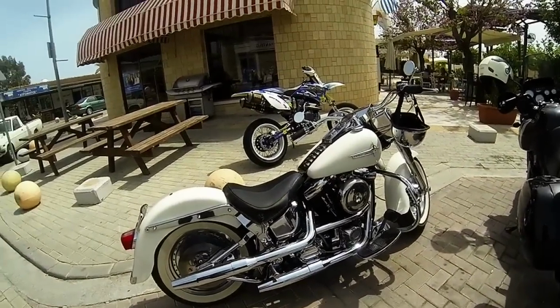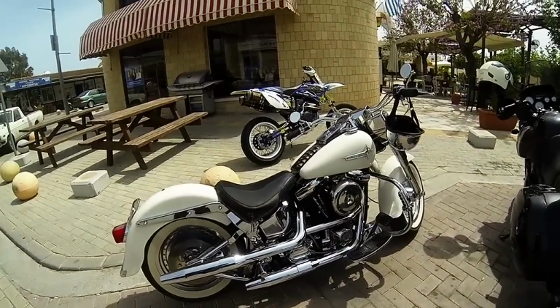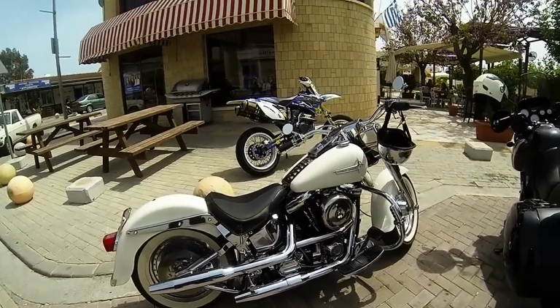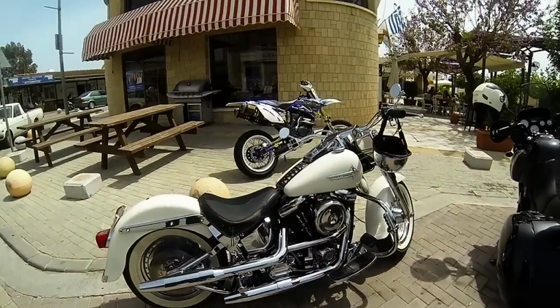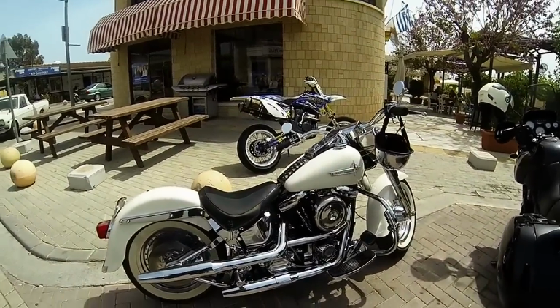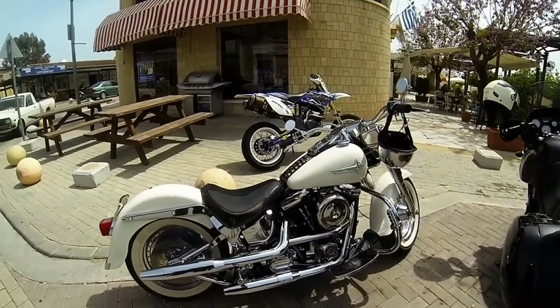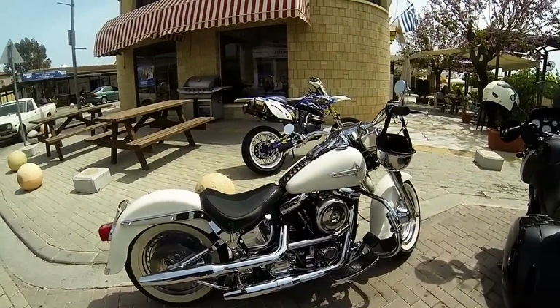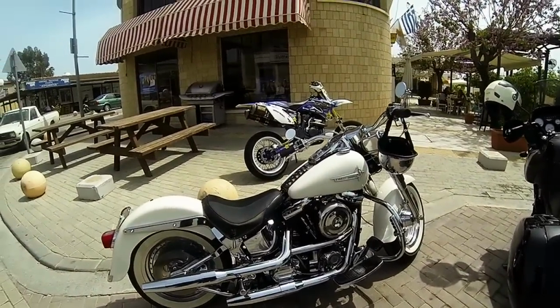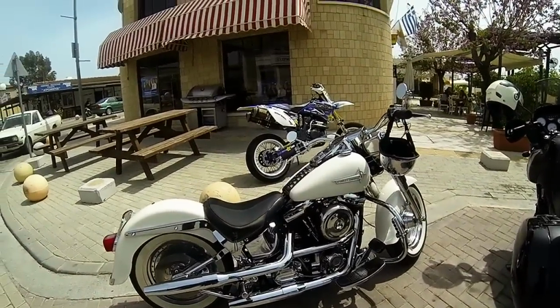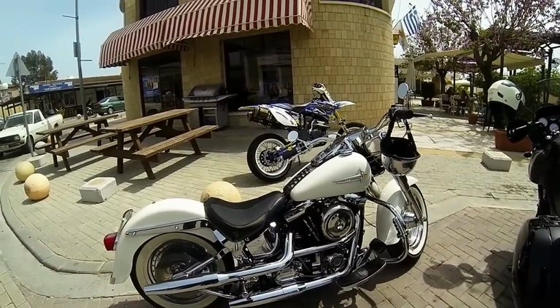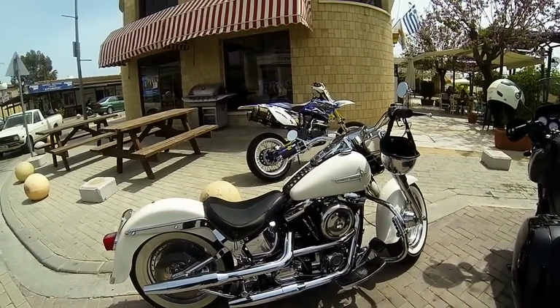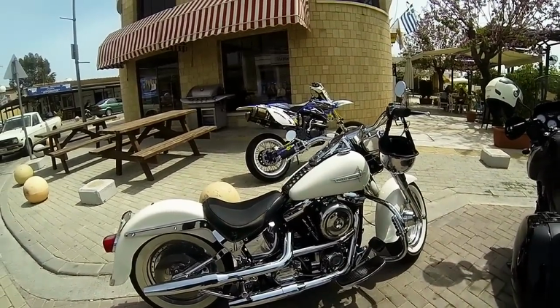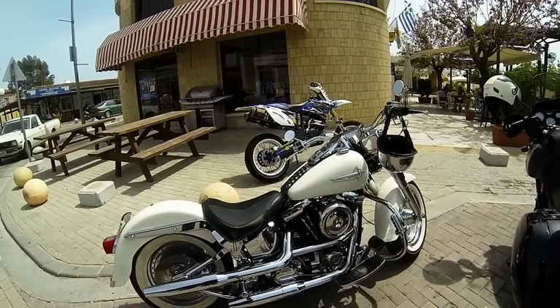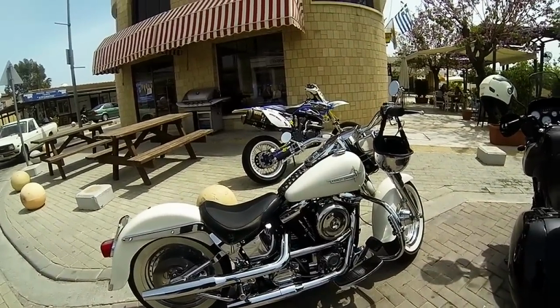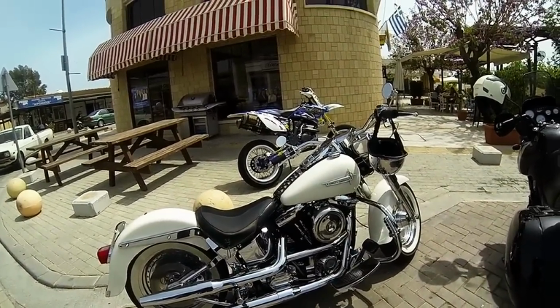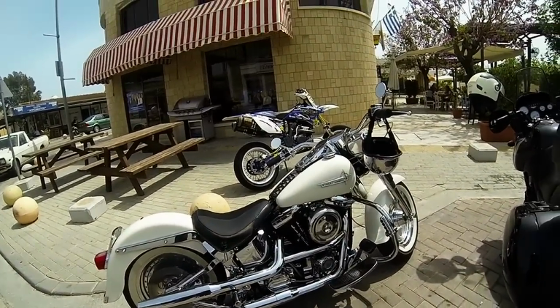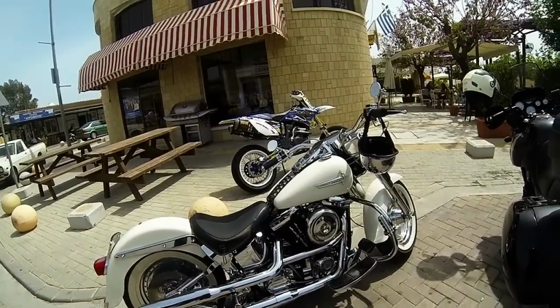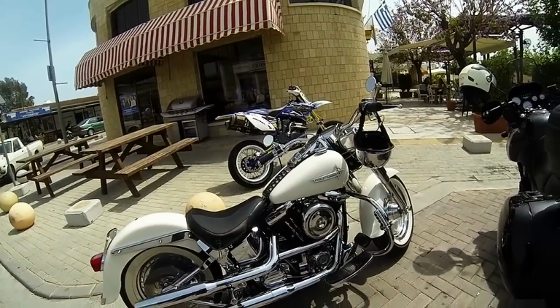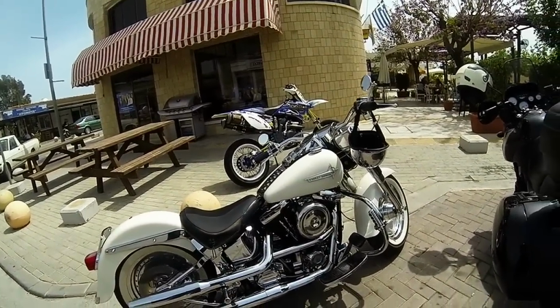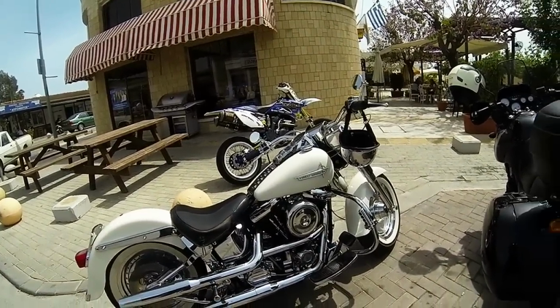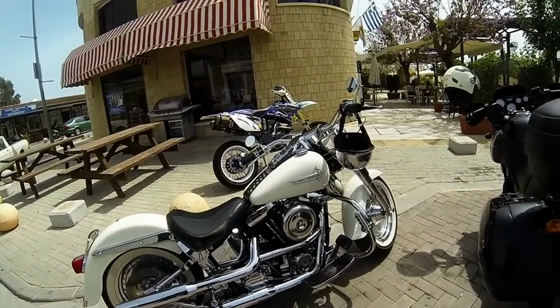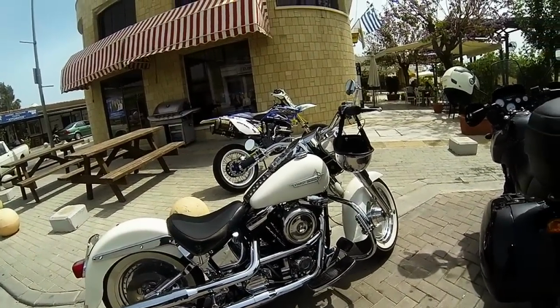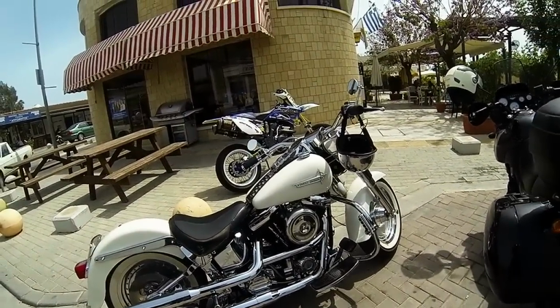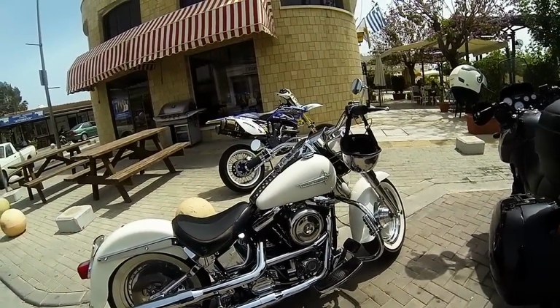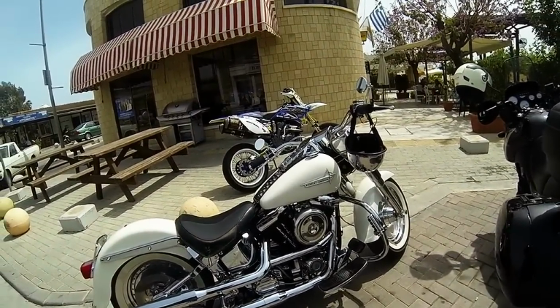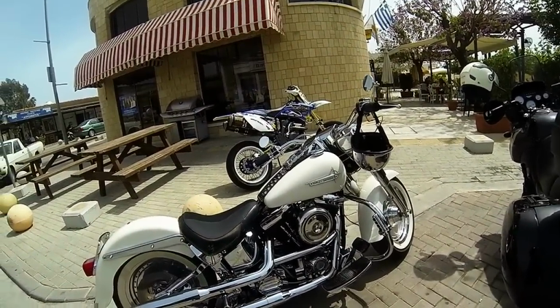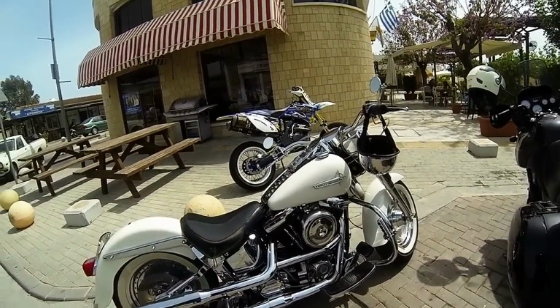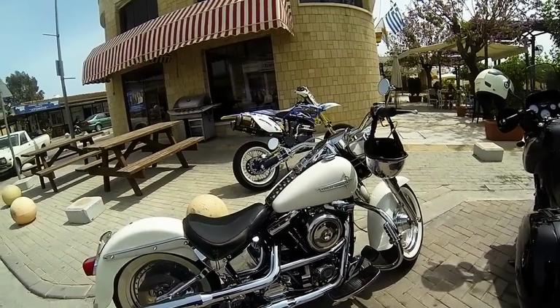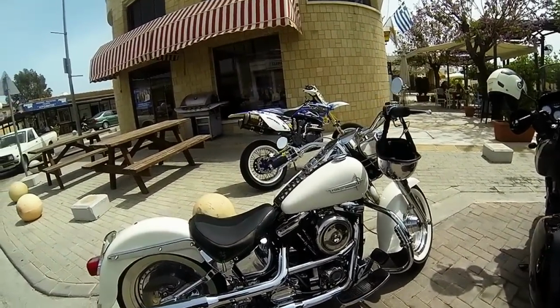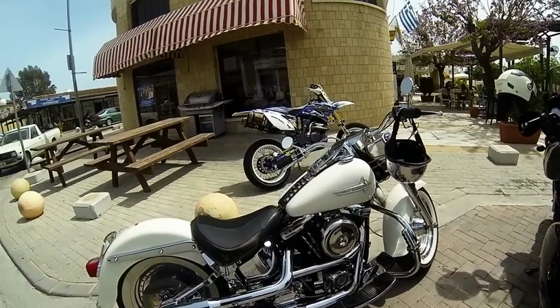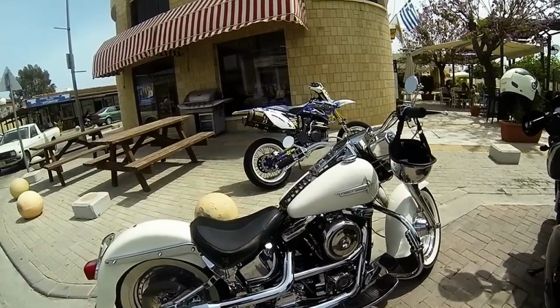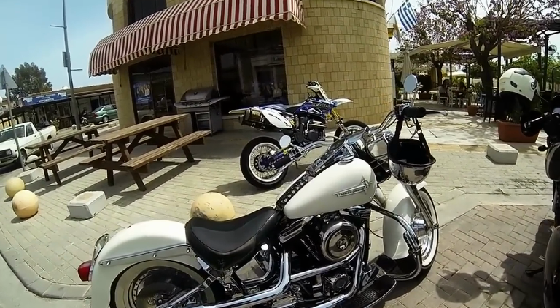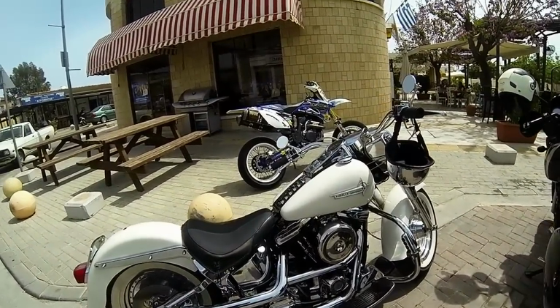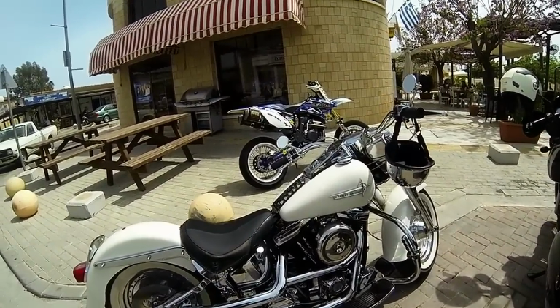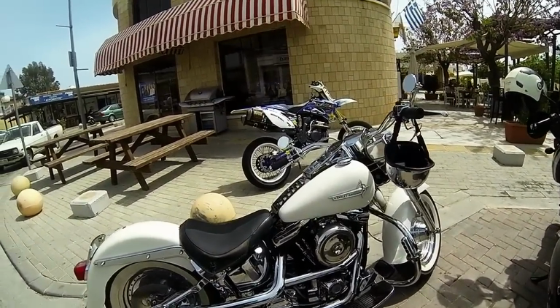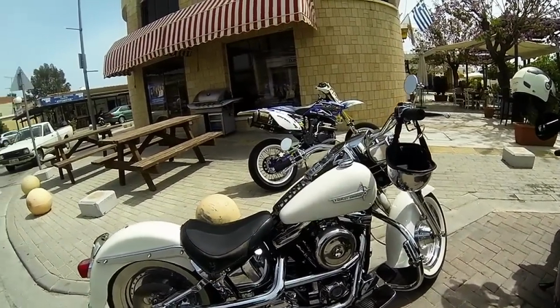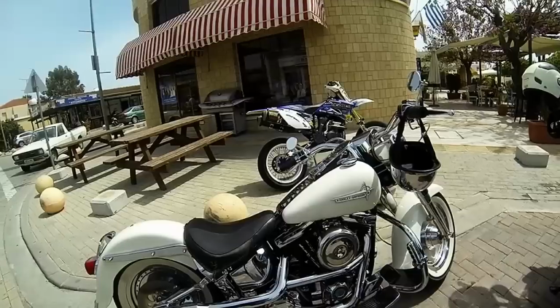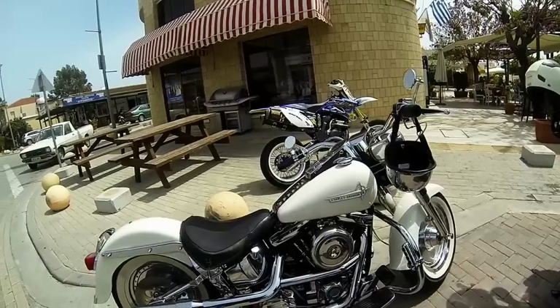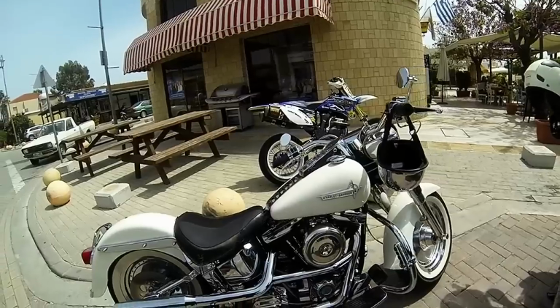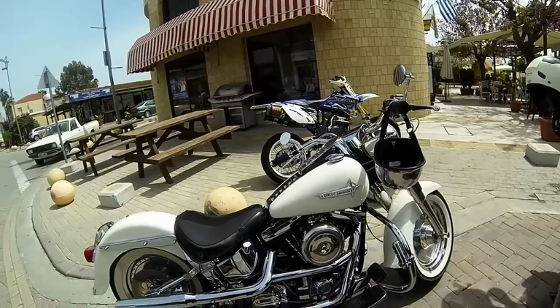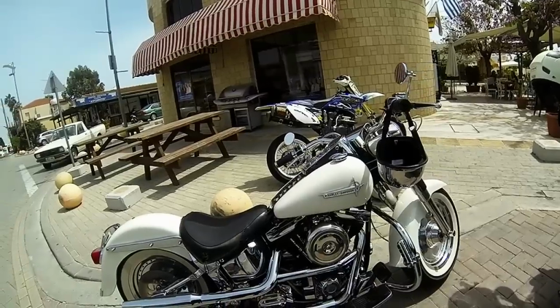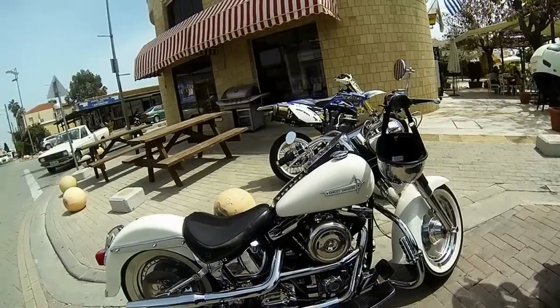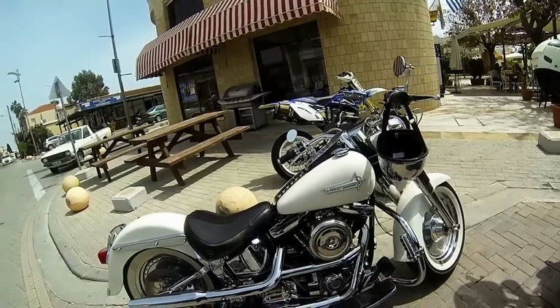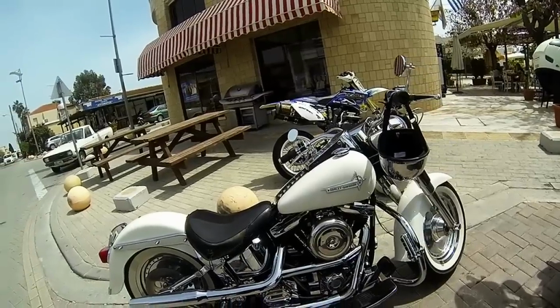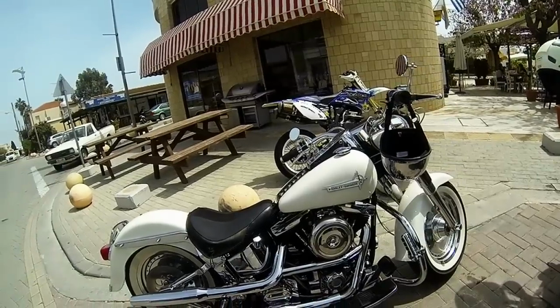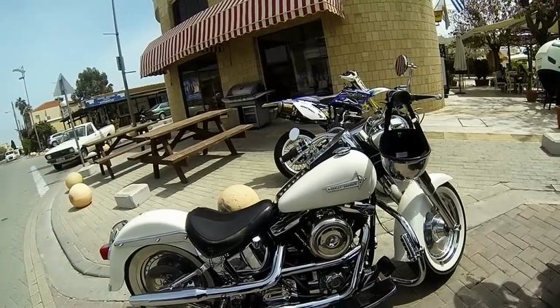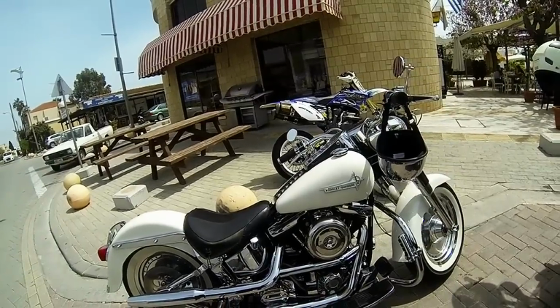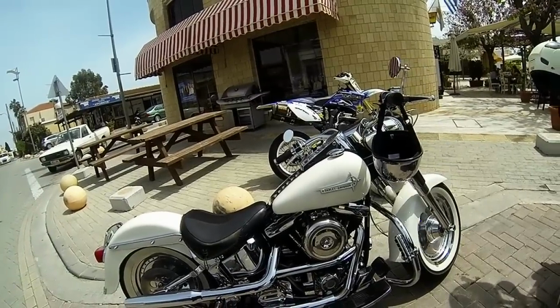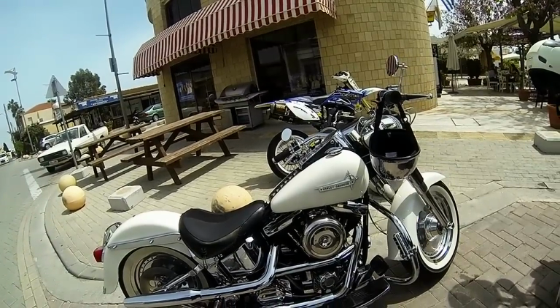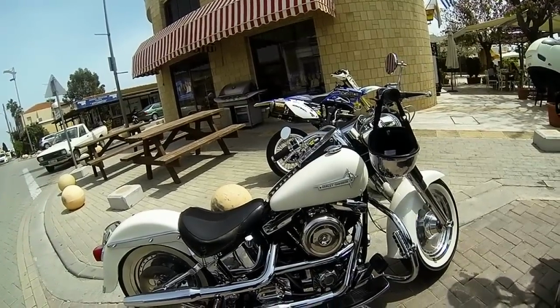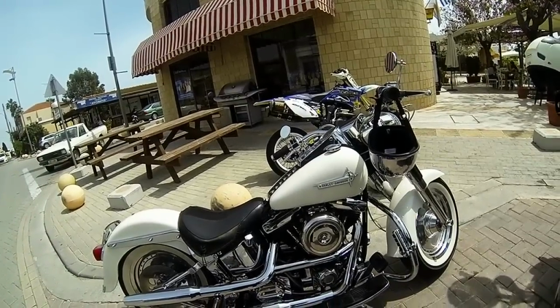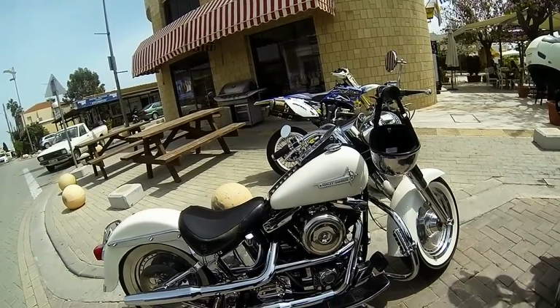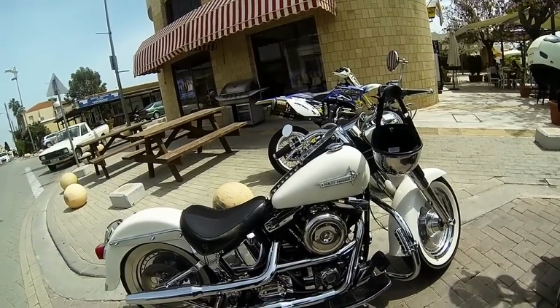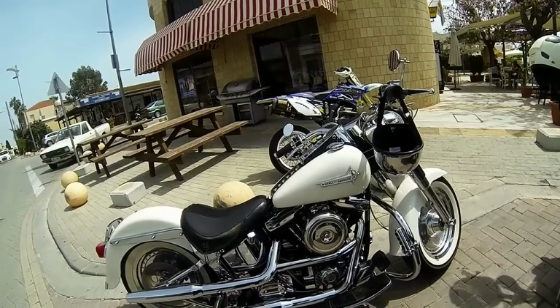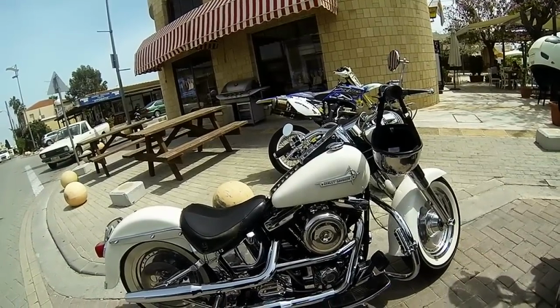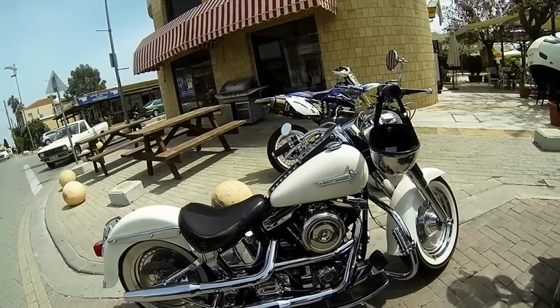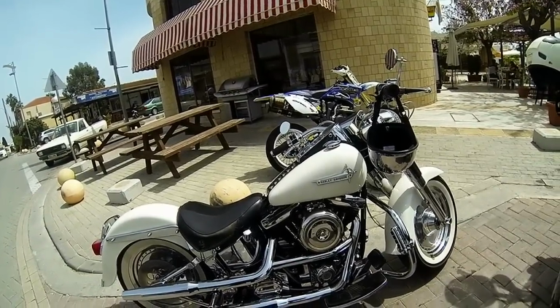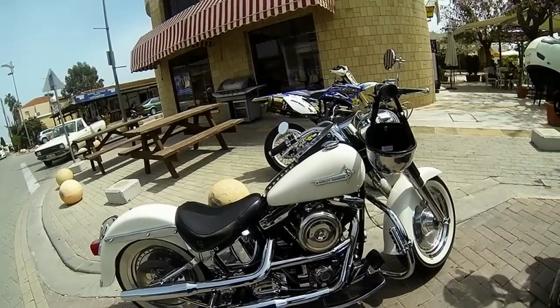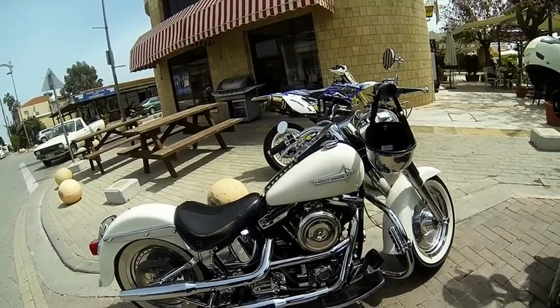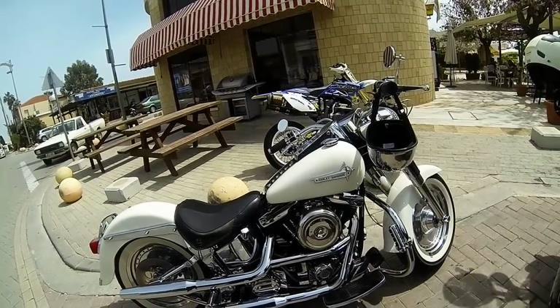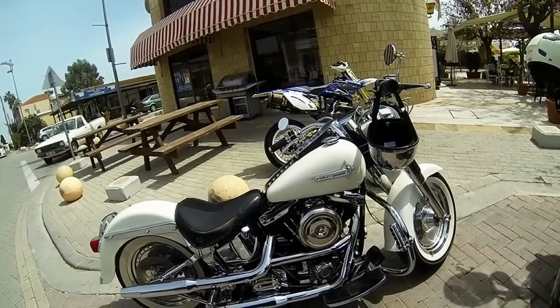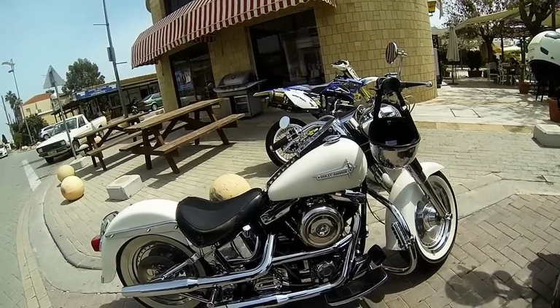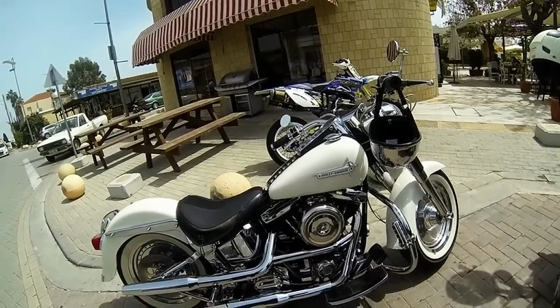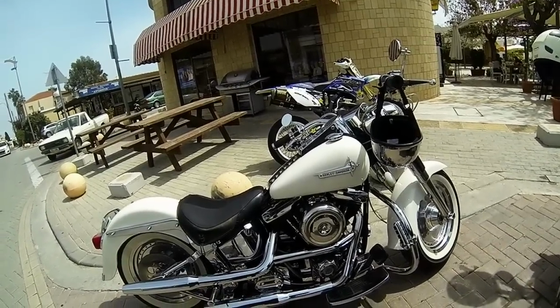This is outside the Alamante Tea Bar and this is a beautiful Harley-Davidson Fatboy.